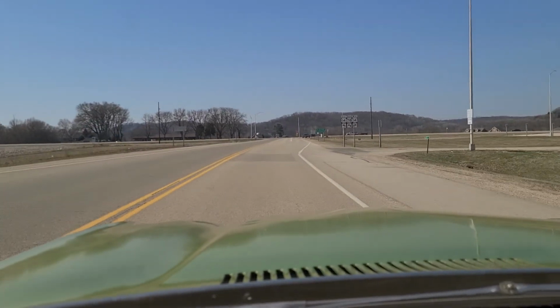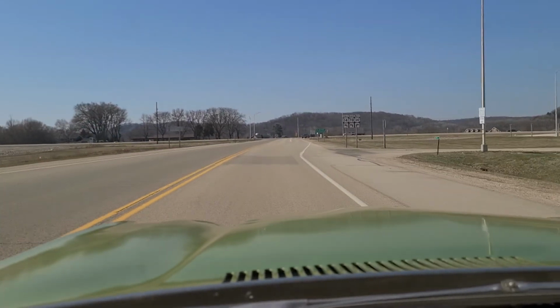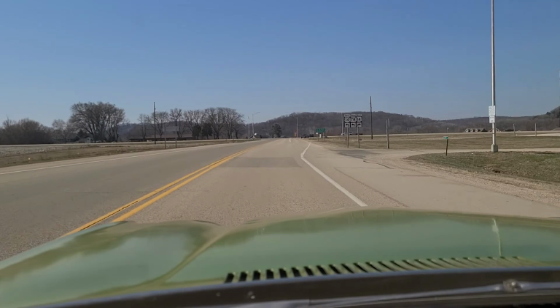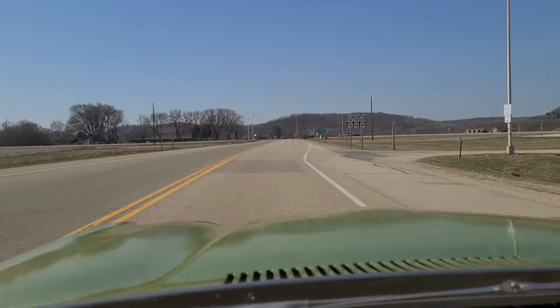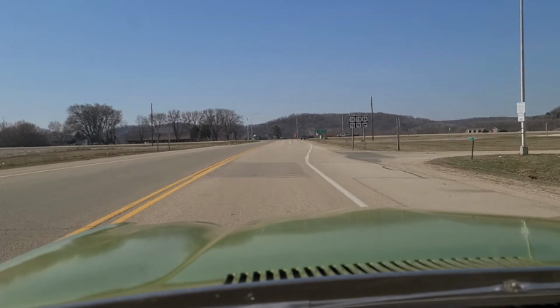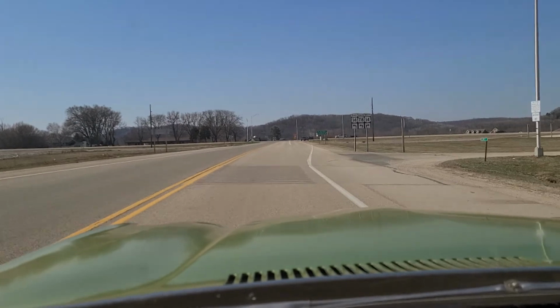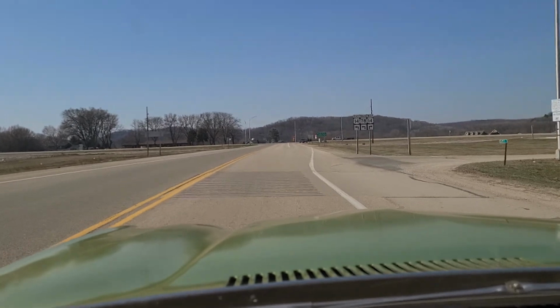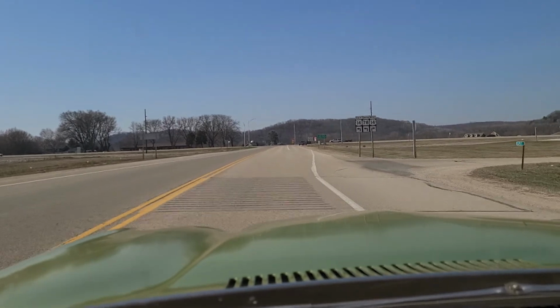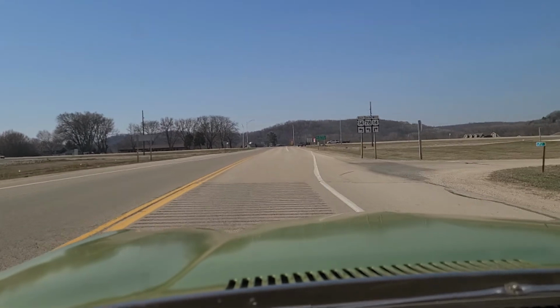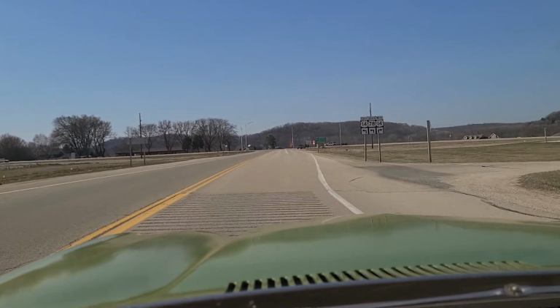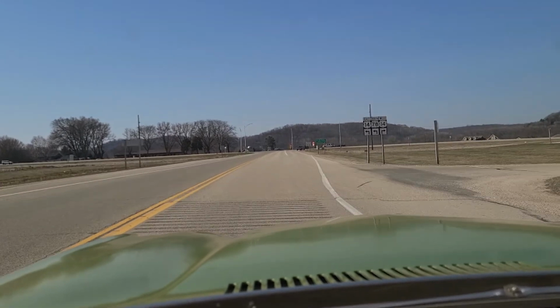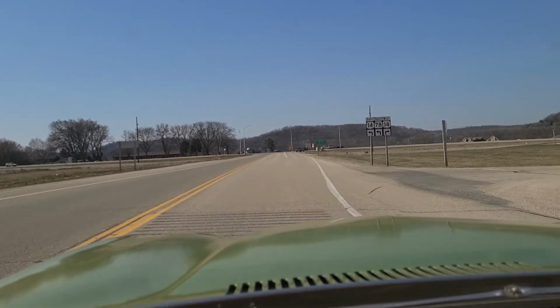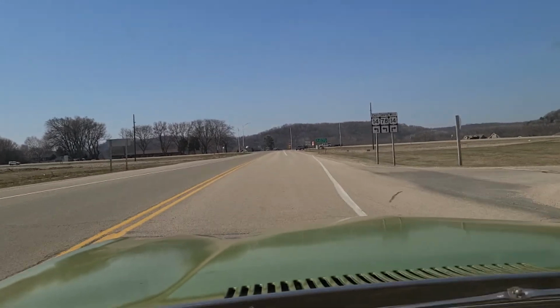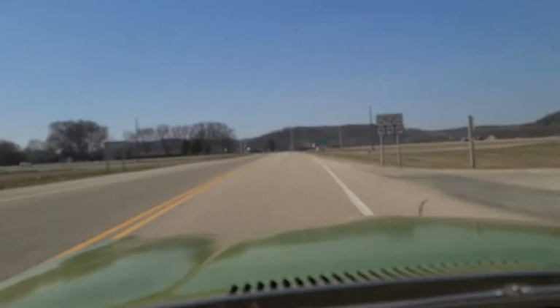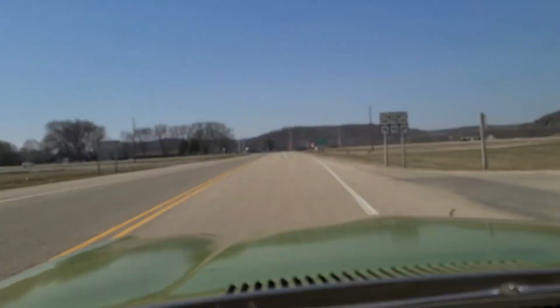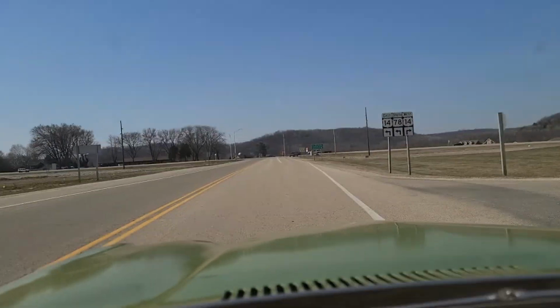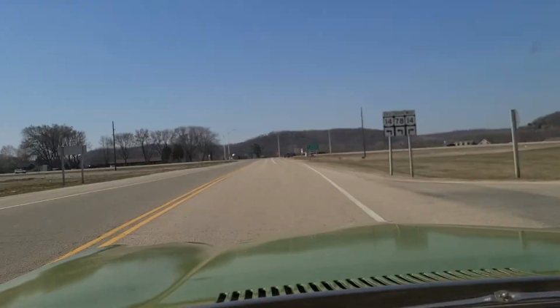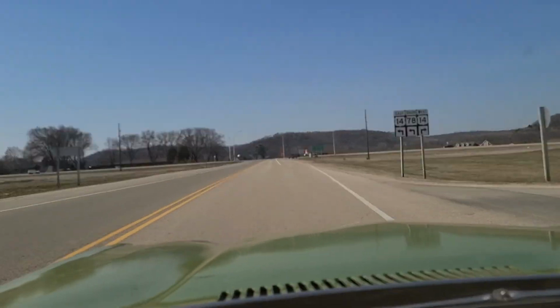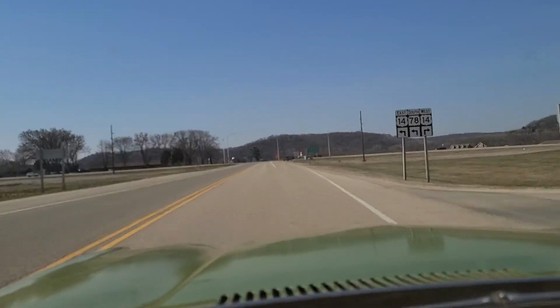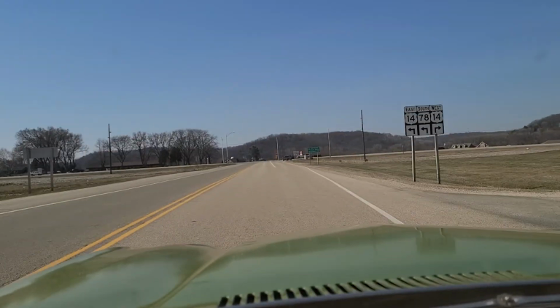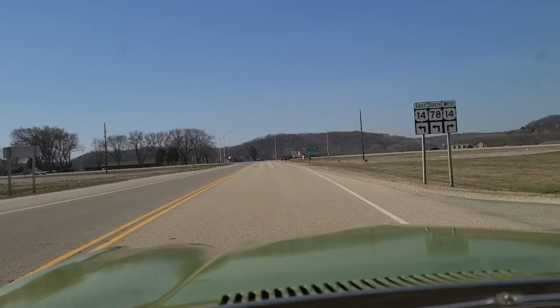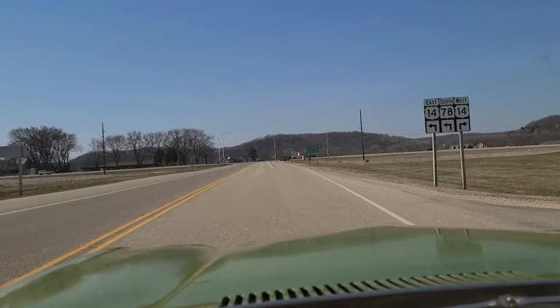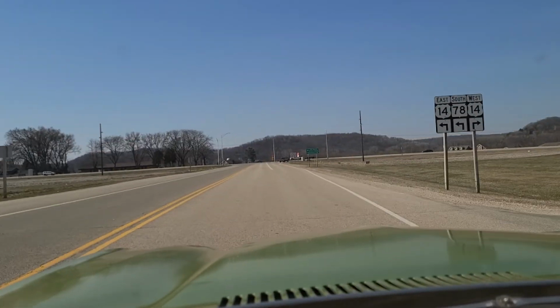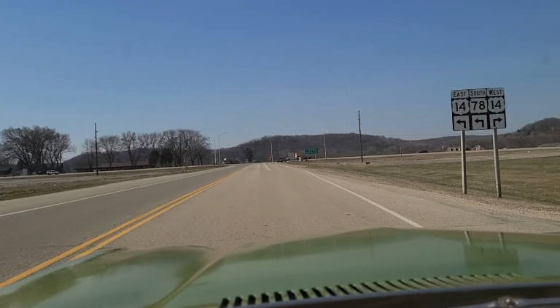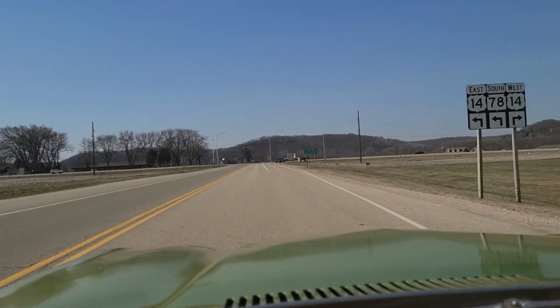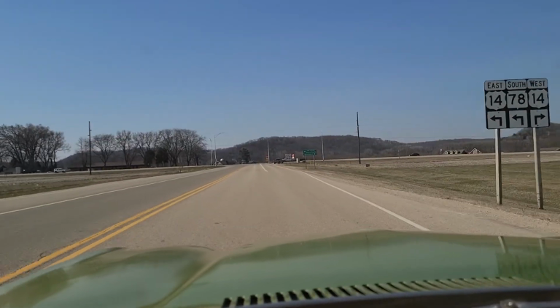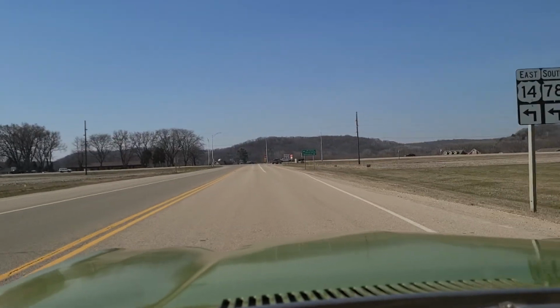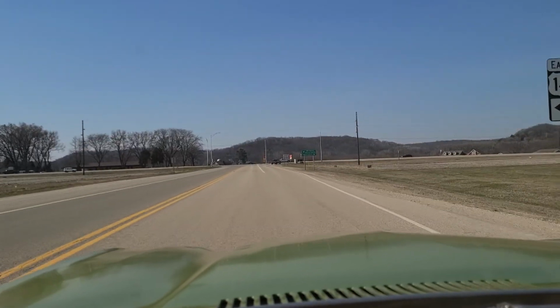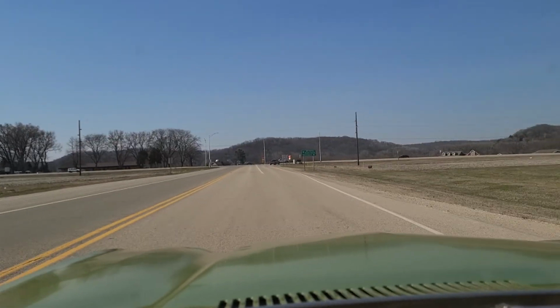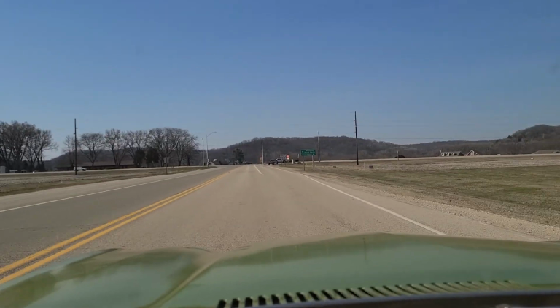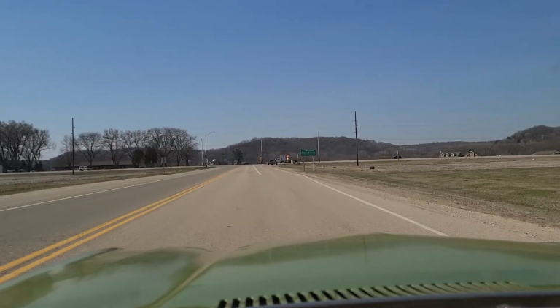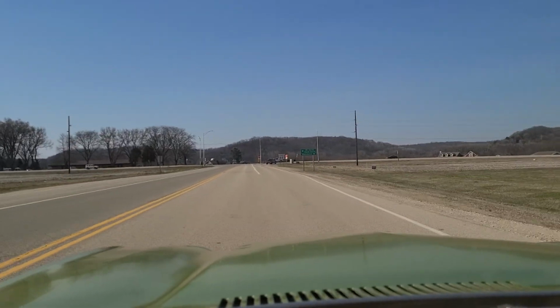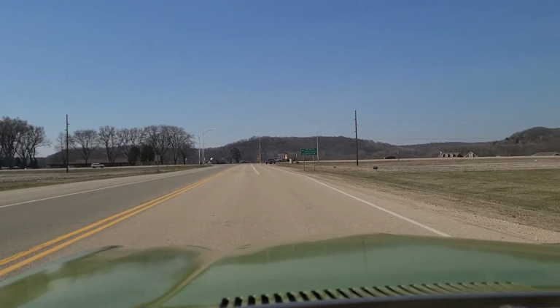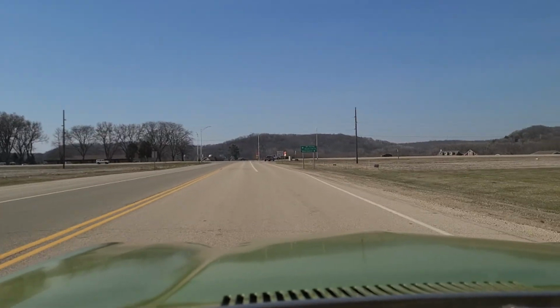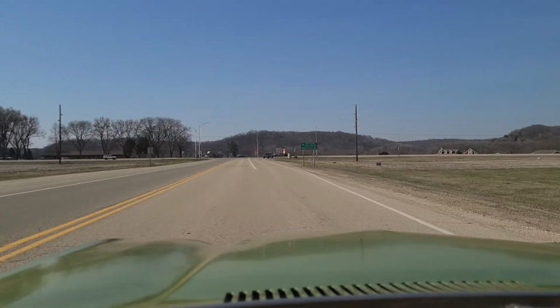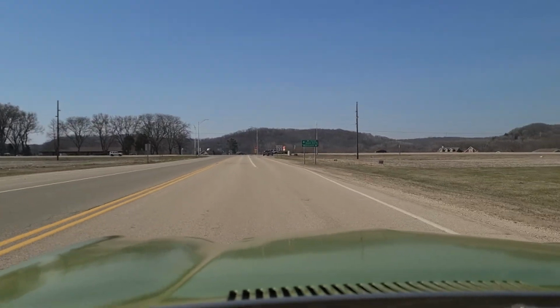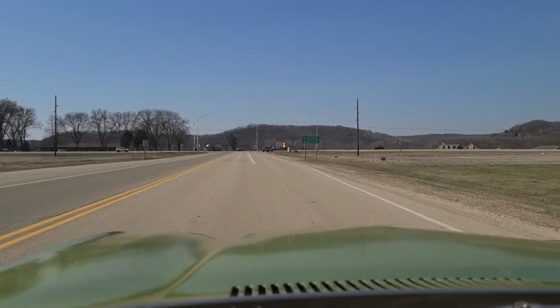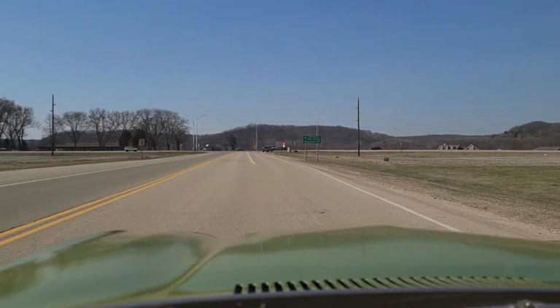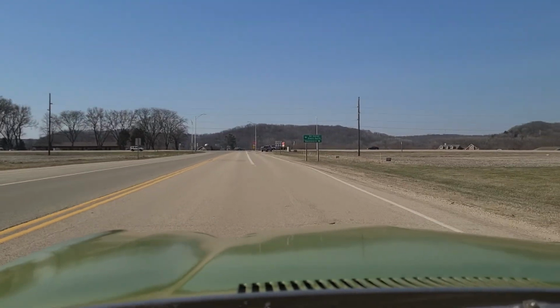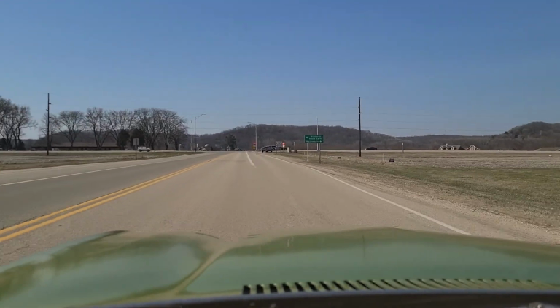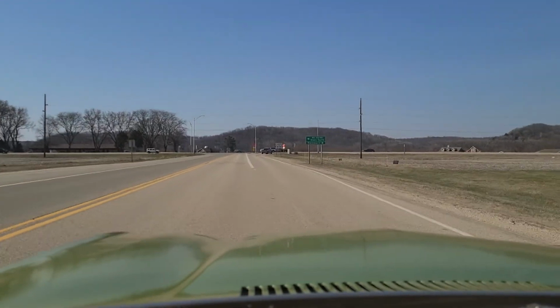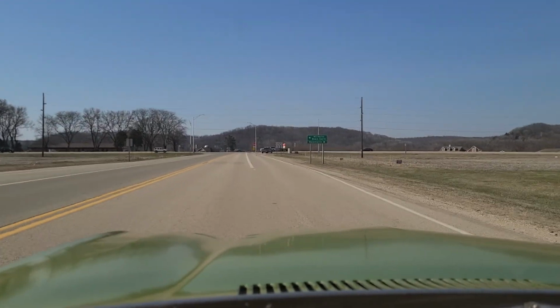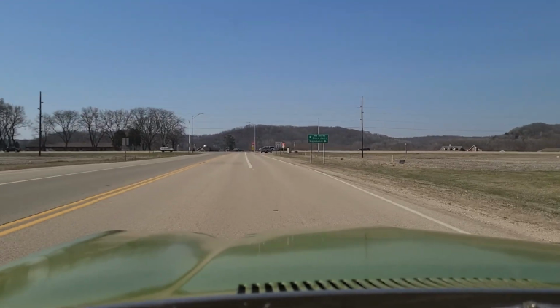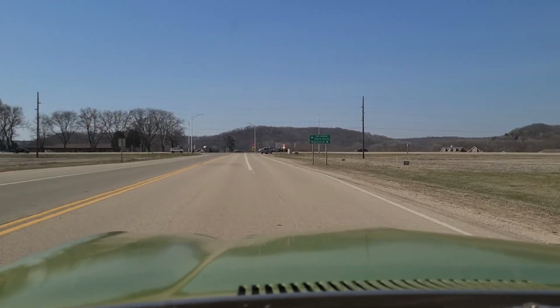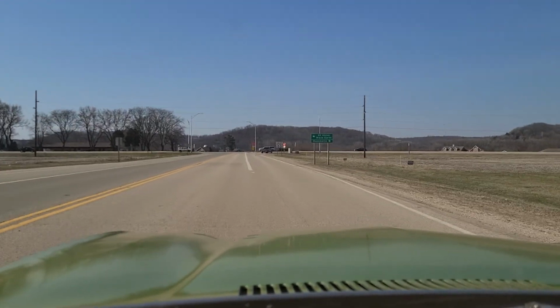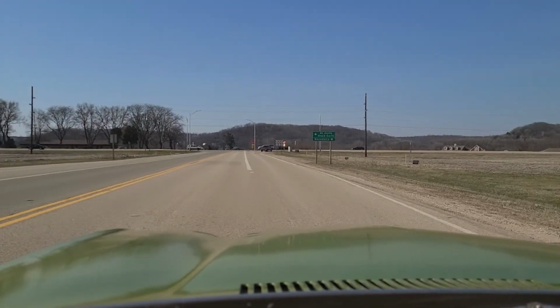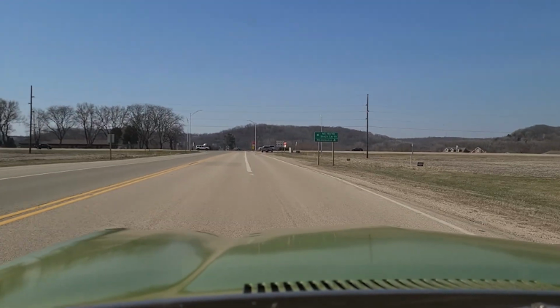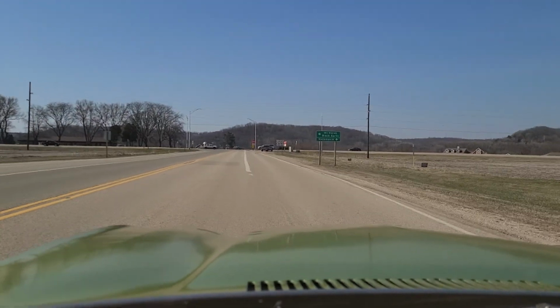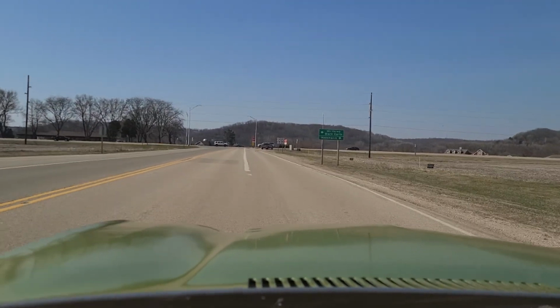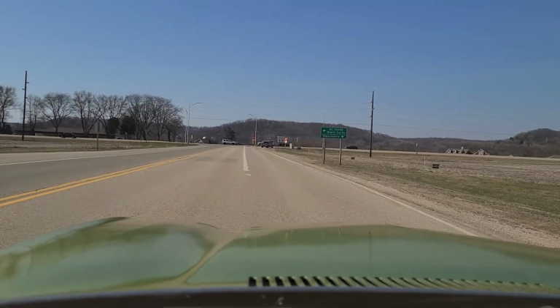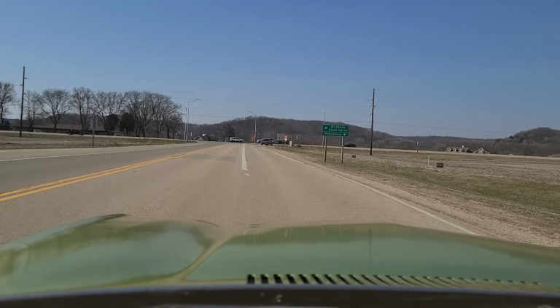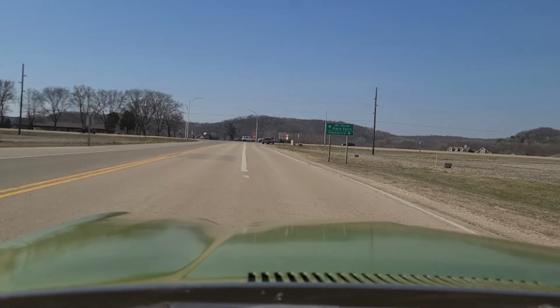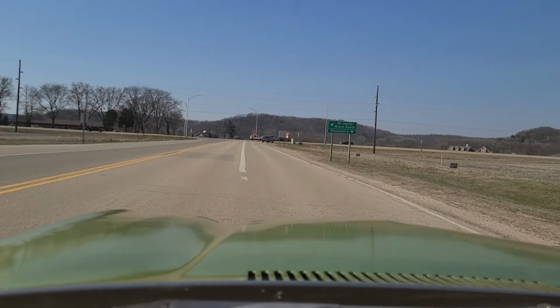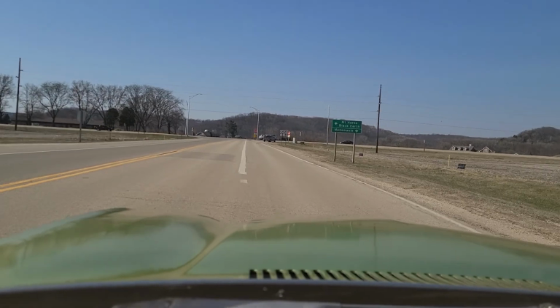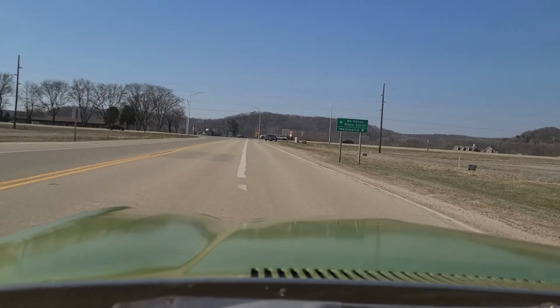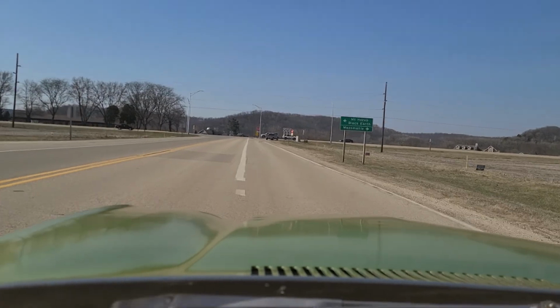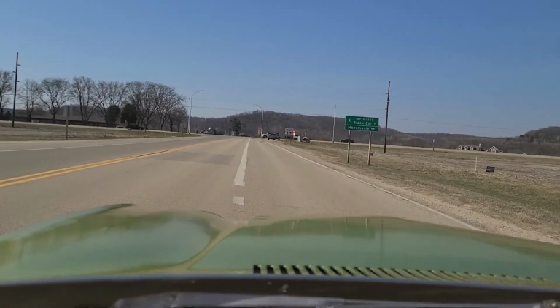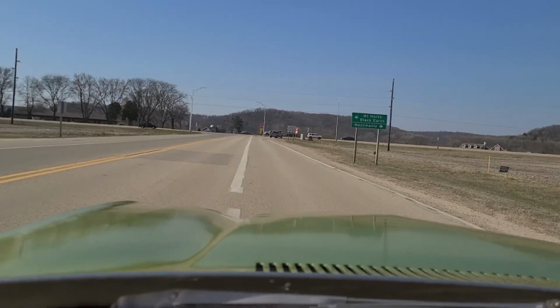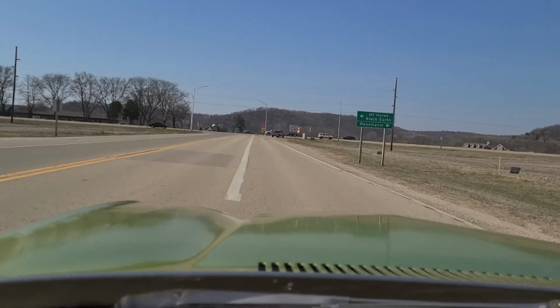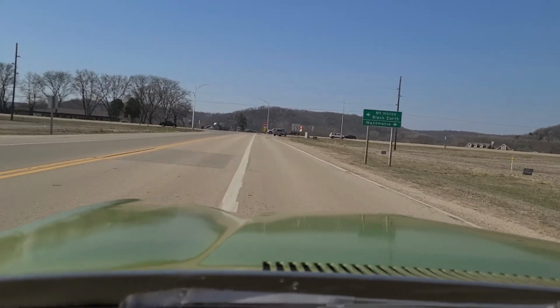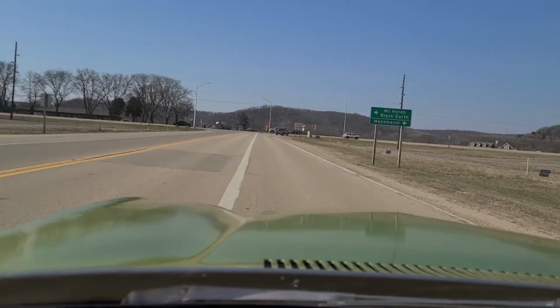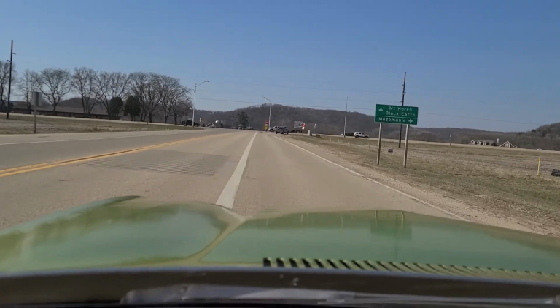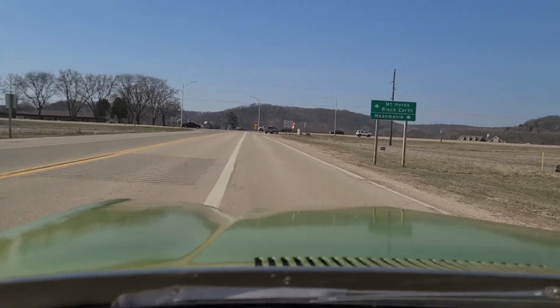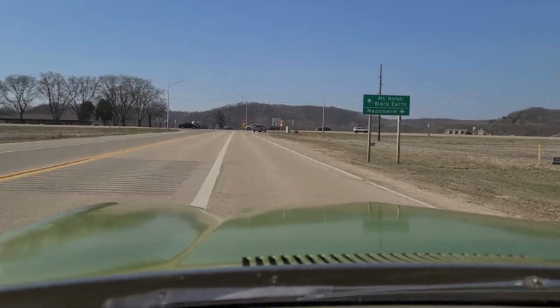All right, so I'm easing in on the brakes here now. Feel good though. Nice high pedal.